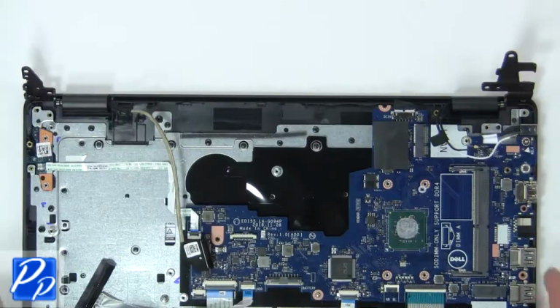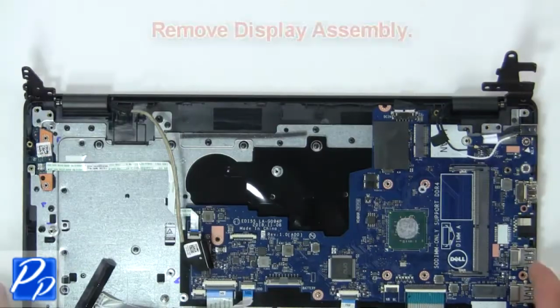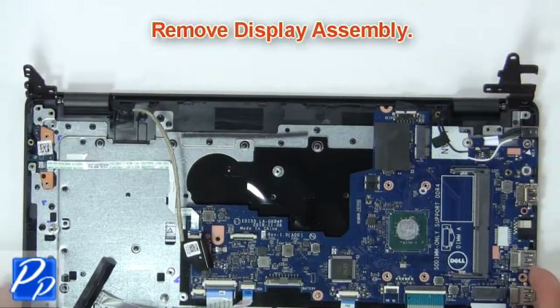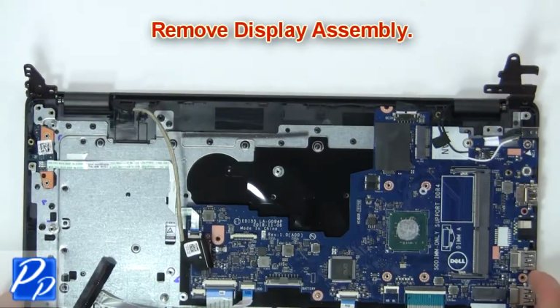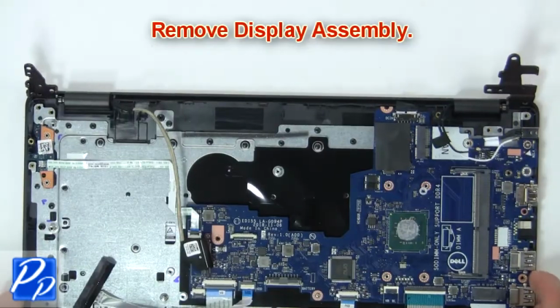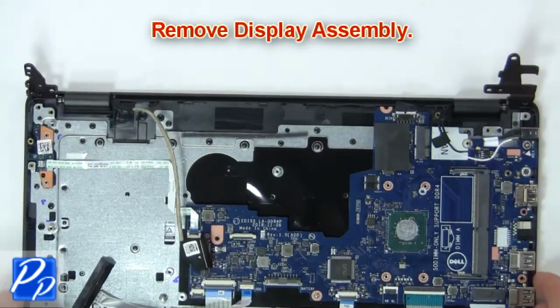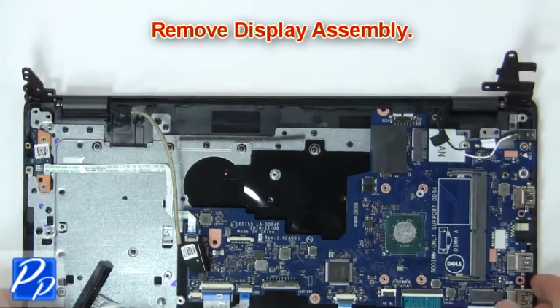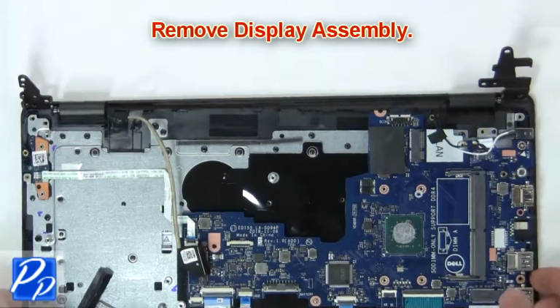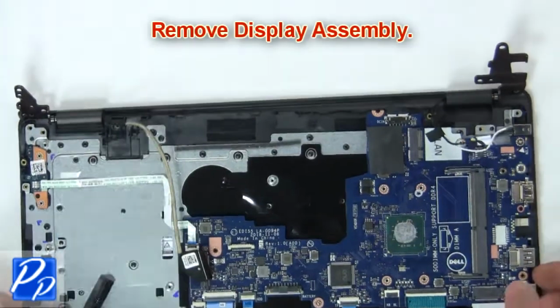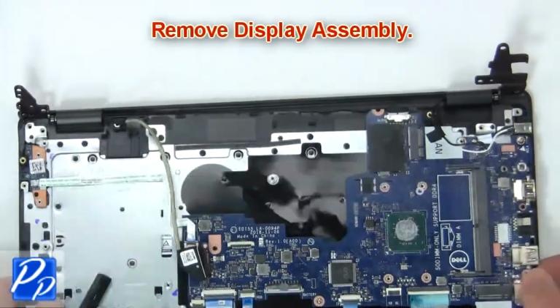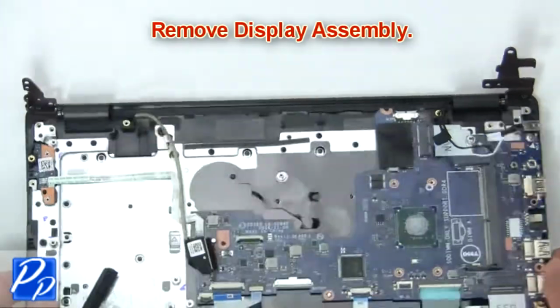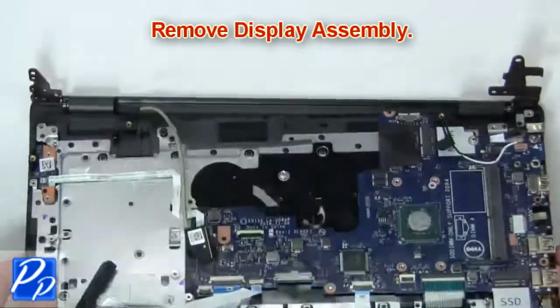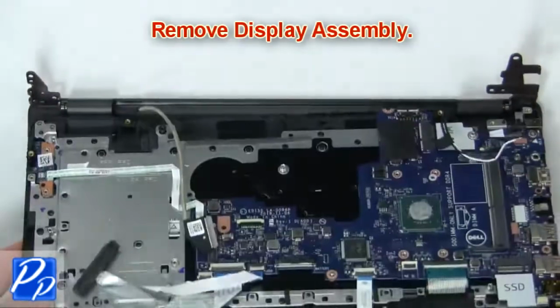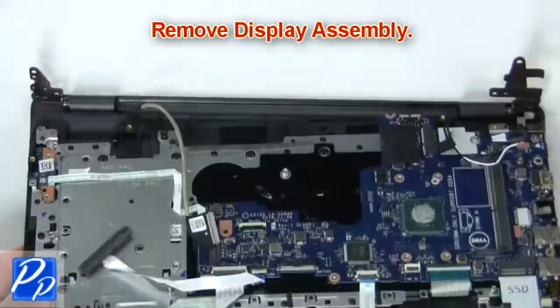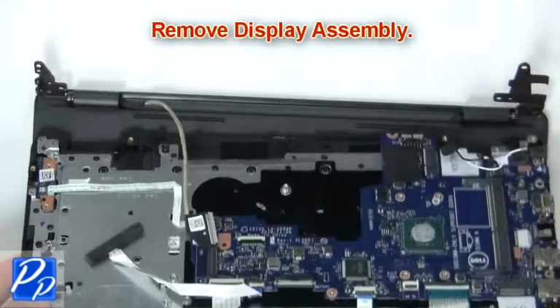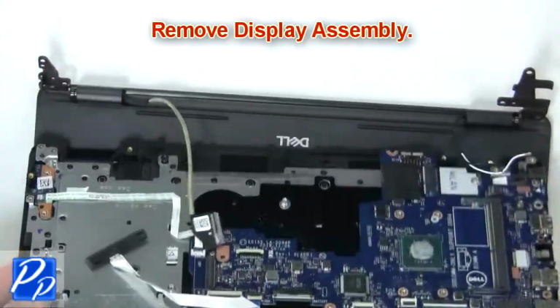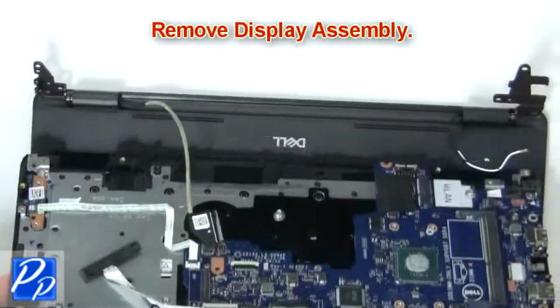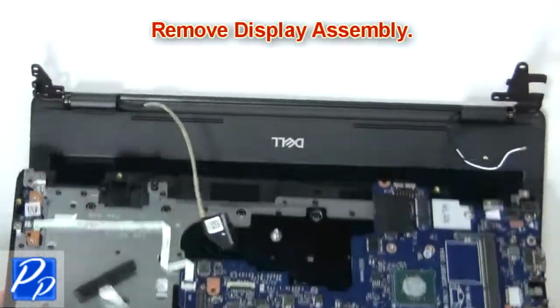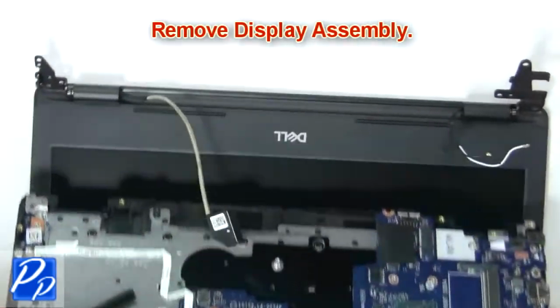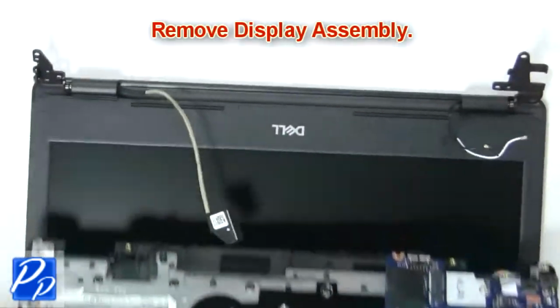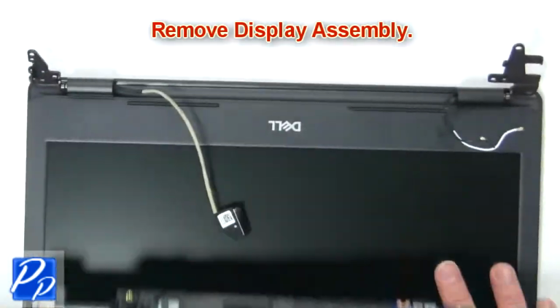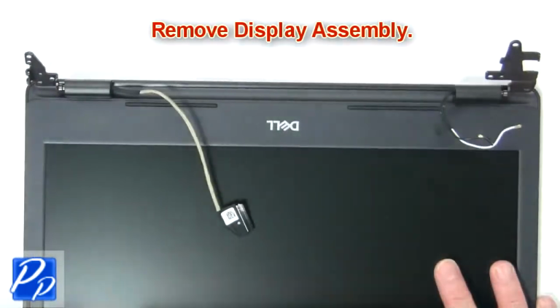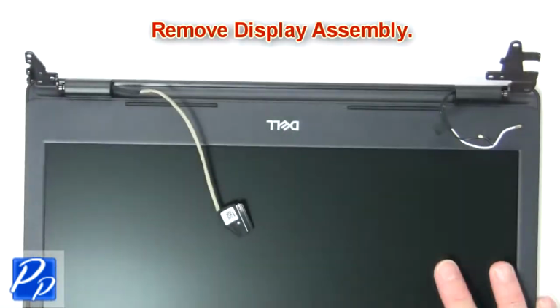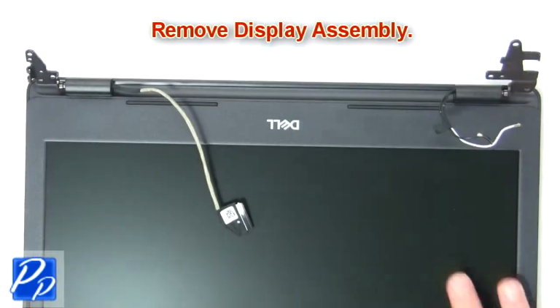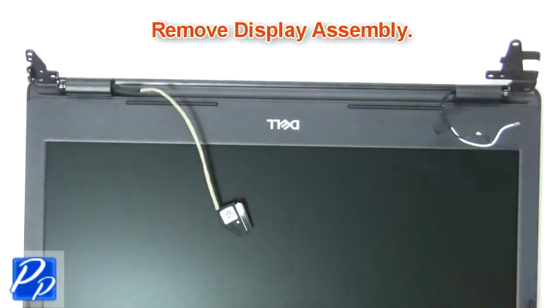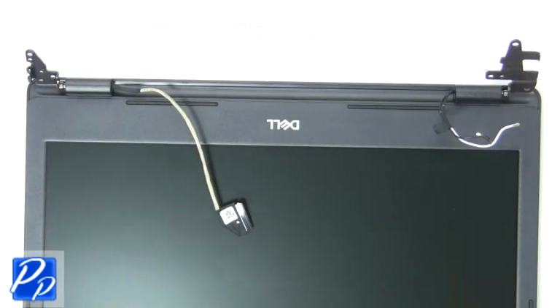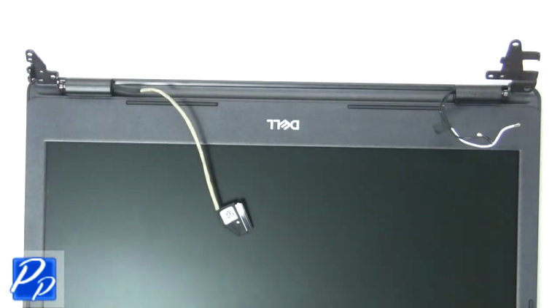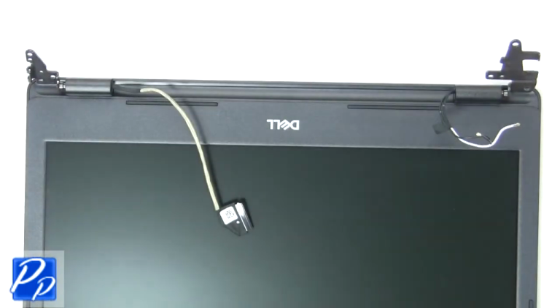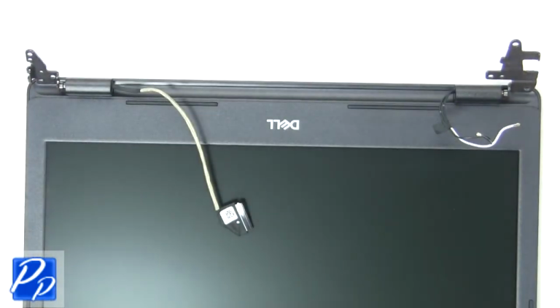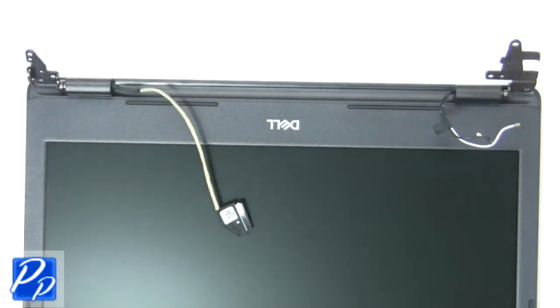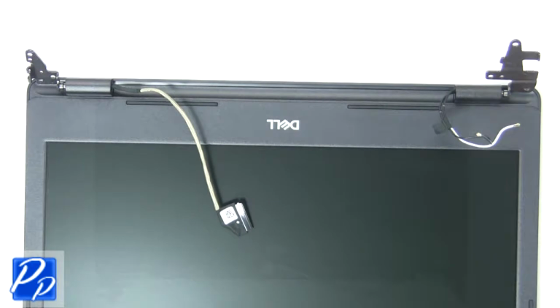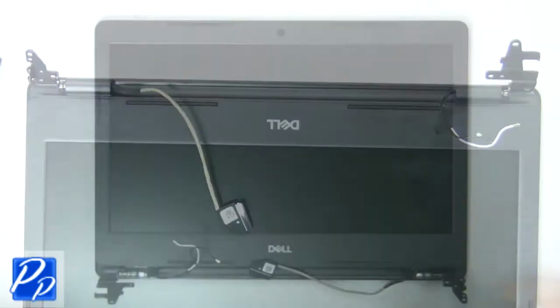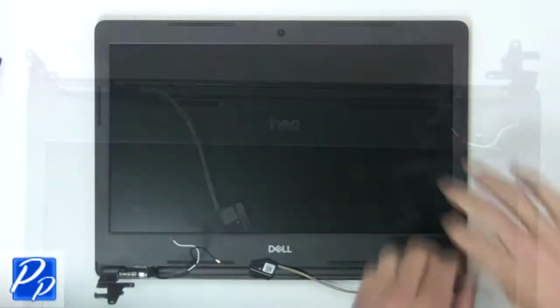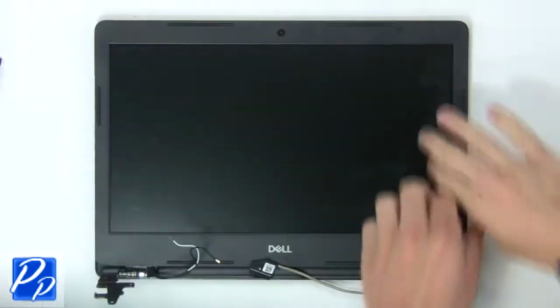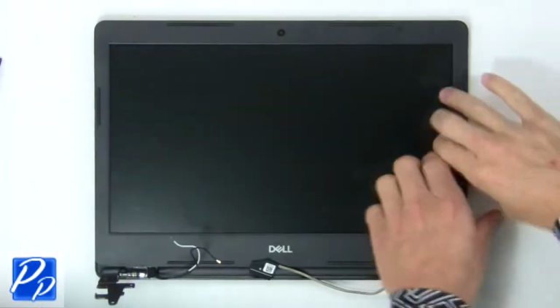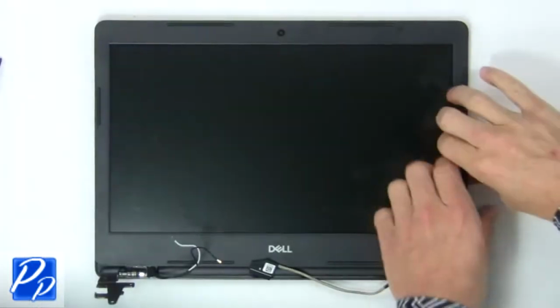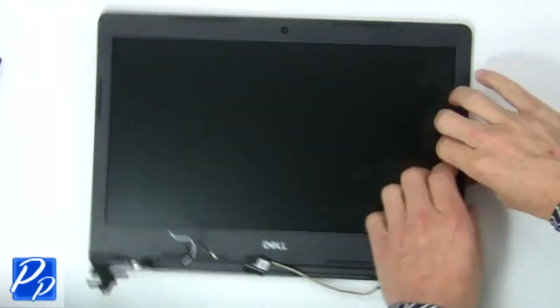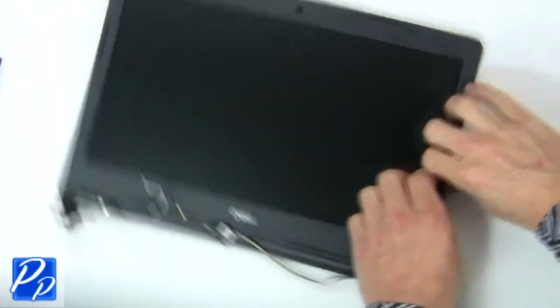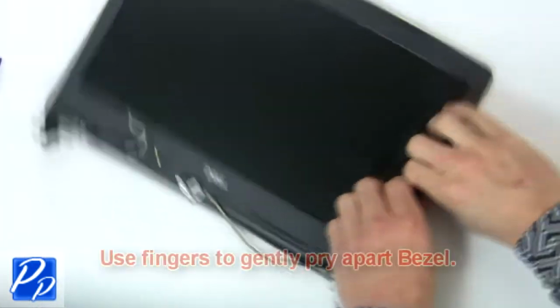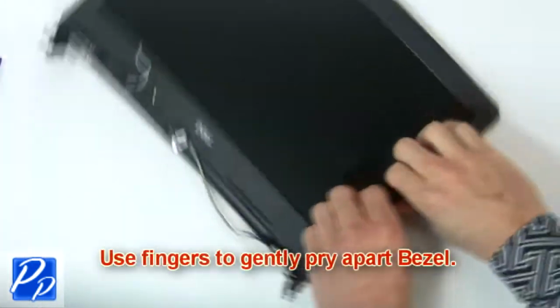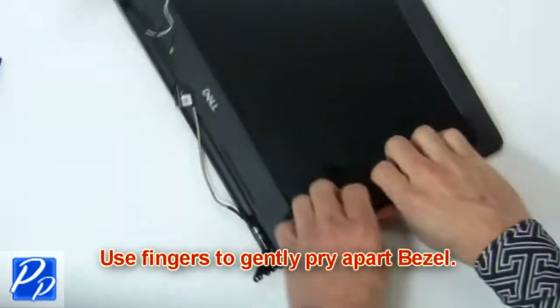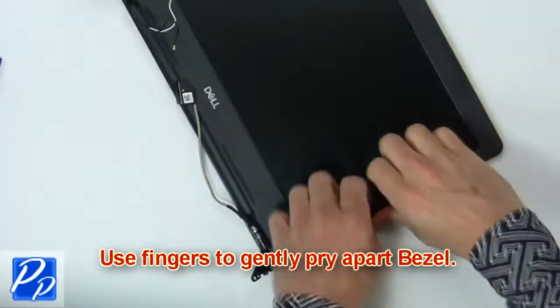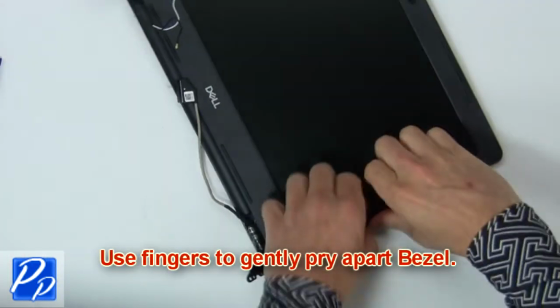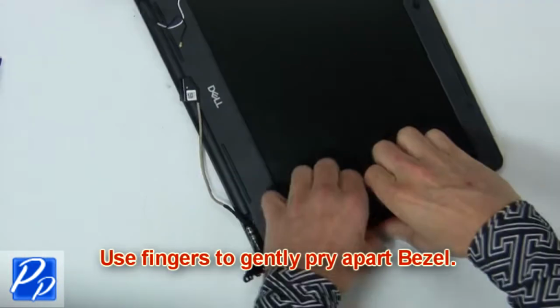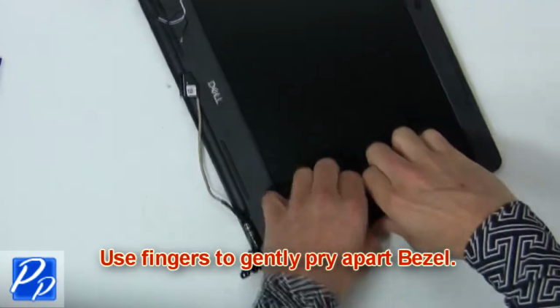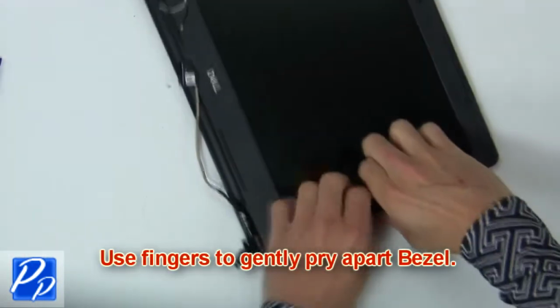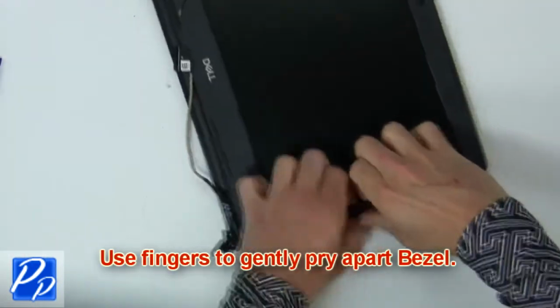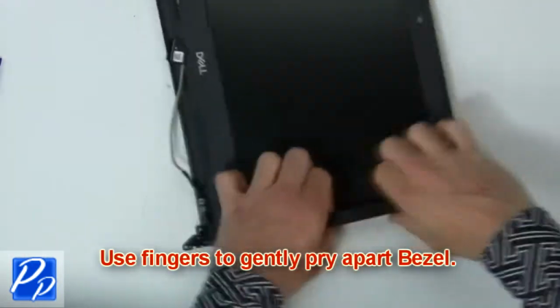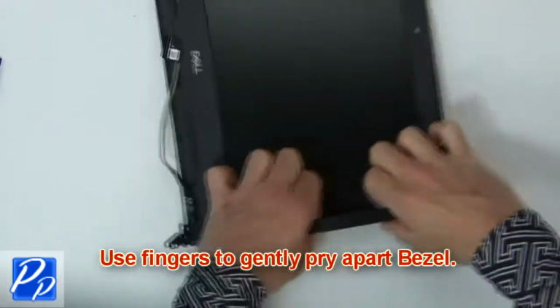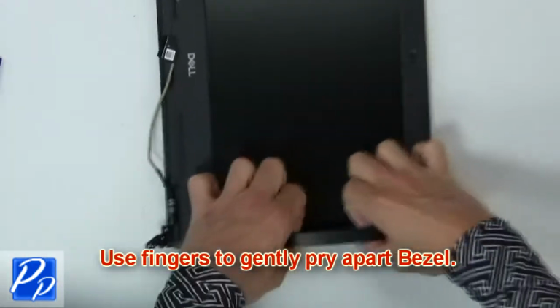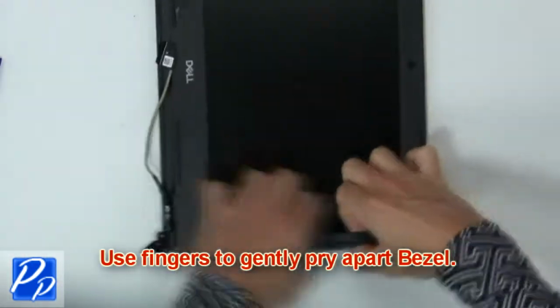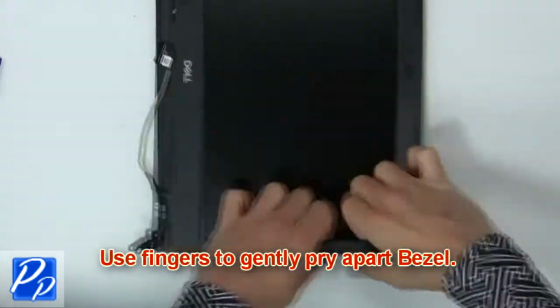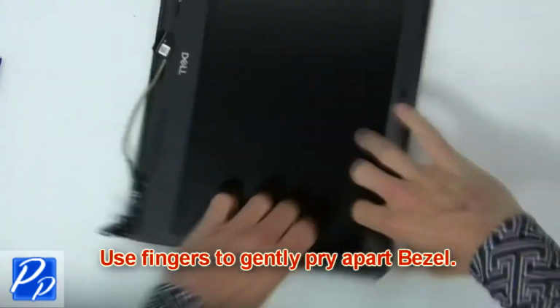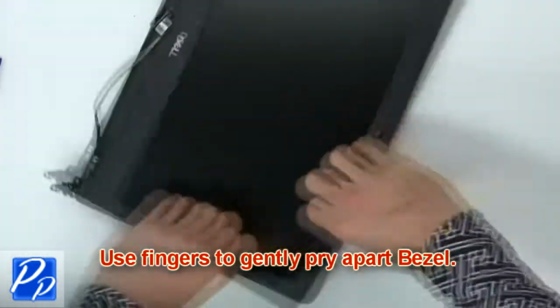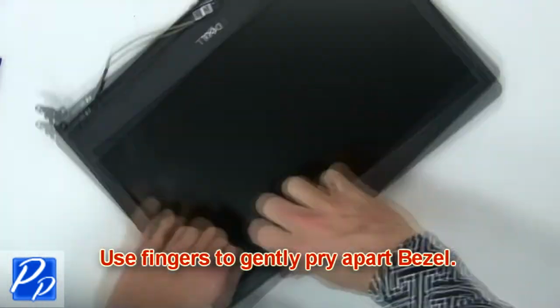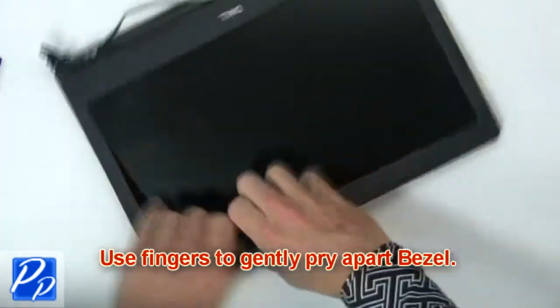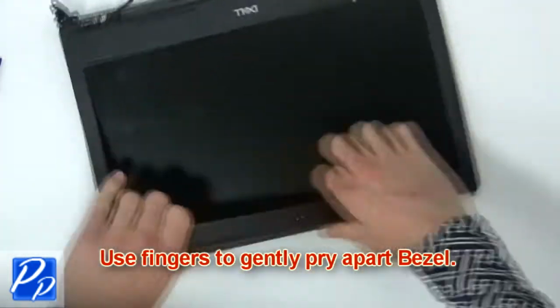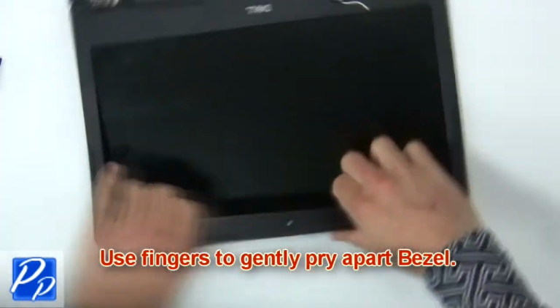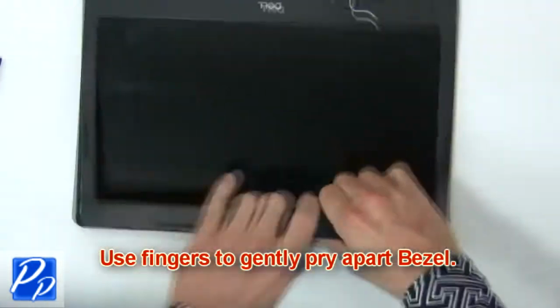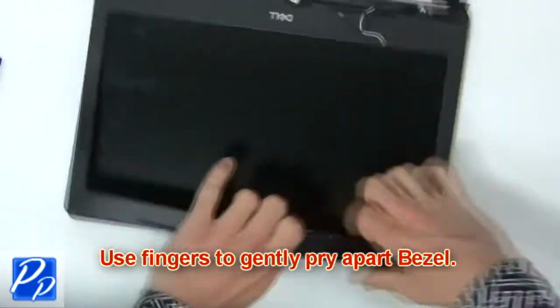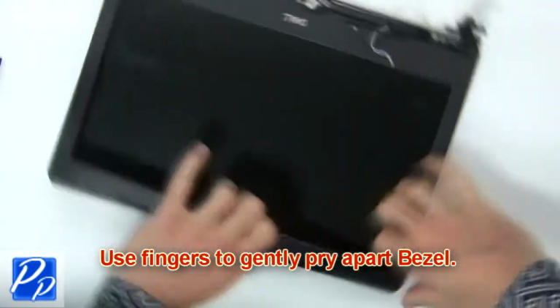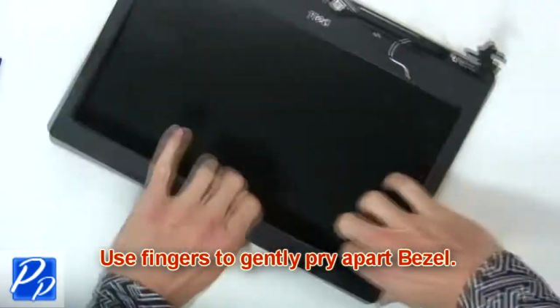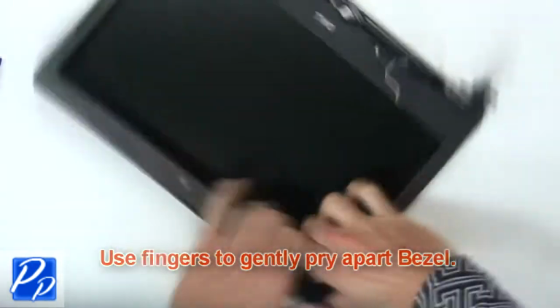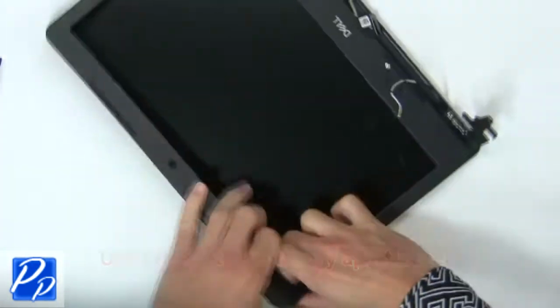Now remove display assembly. Then use fingers to gently pry apart display bezel.